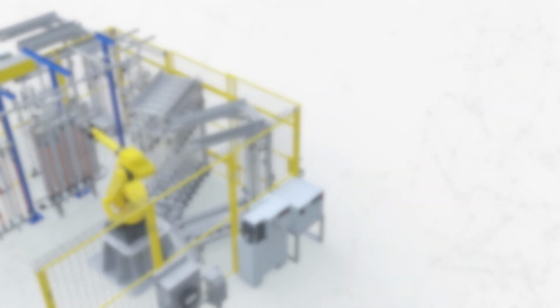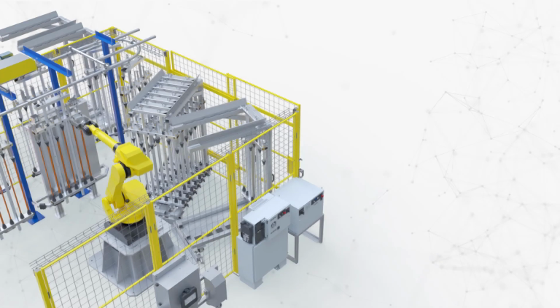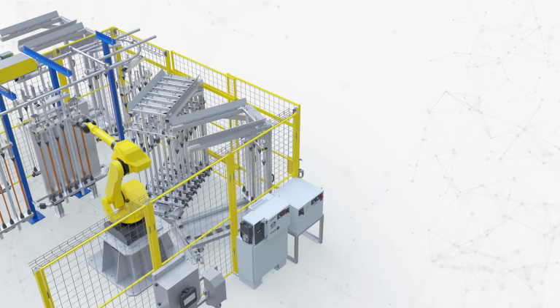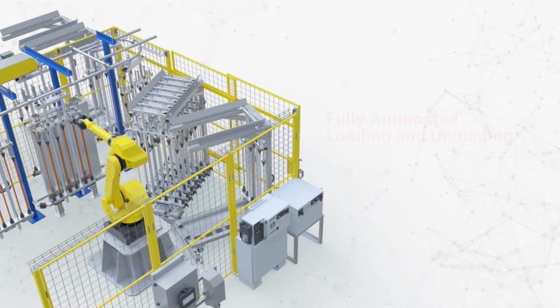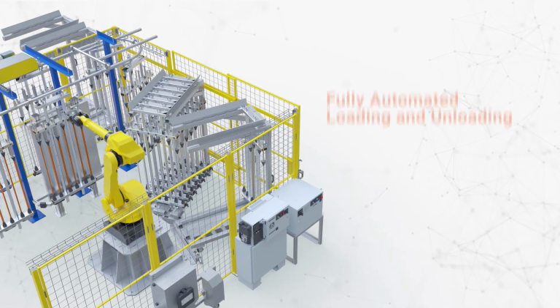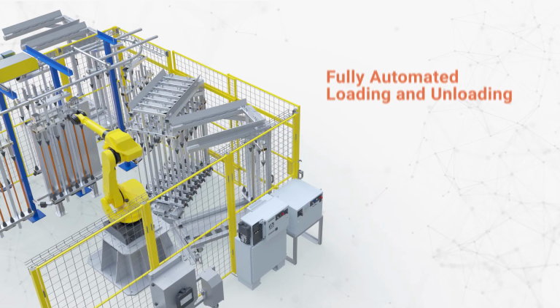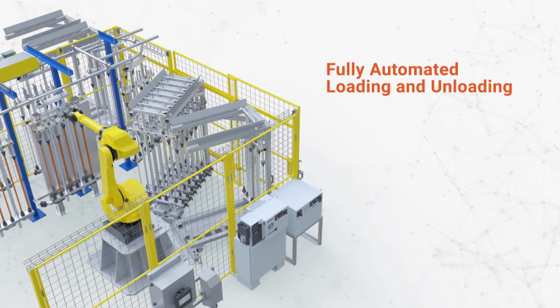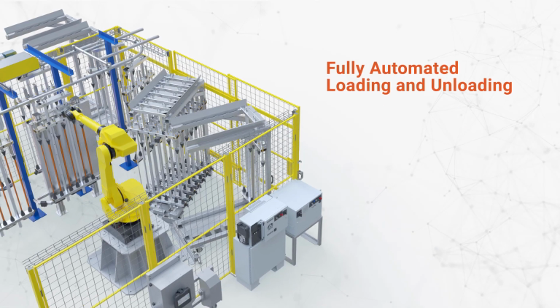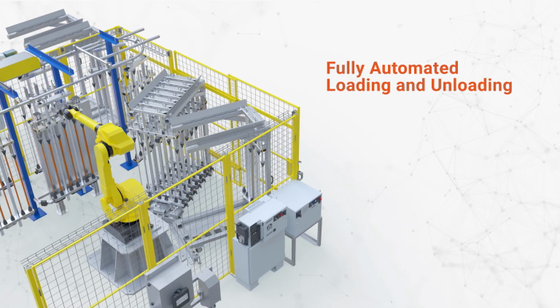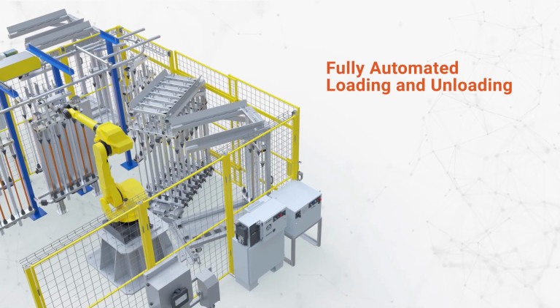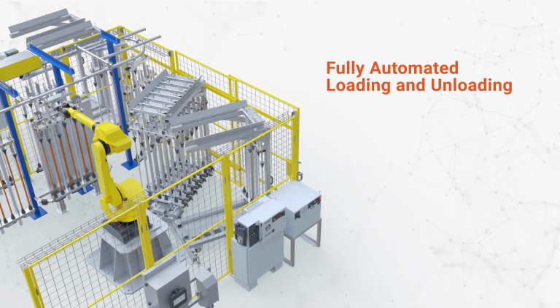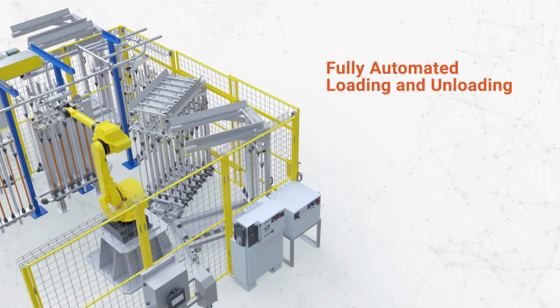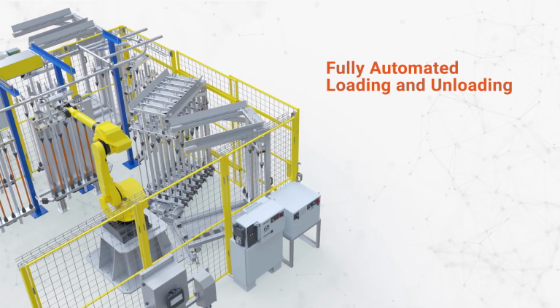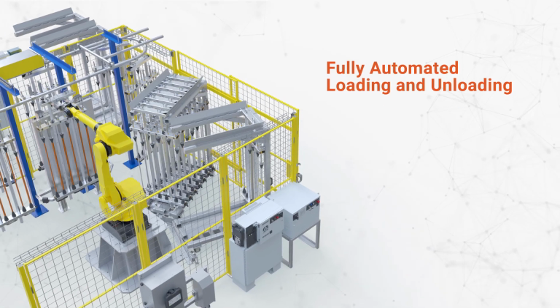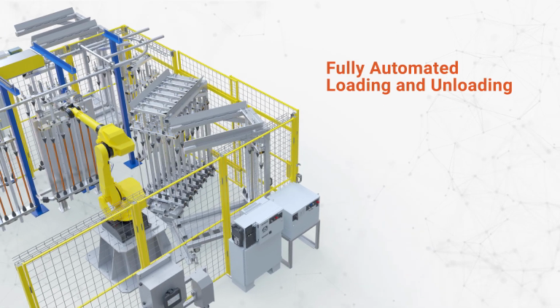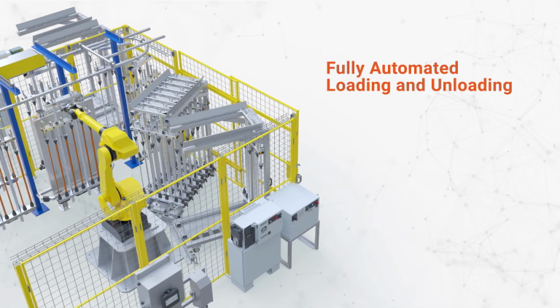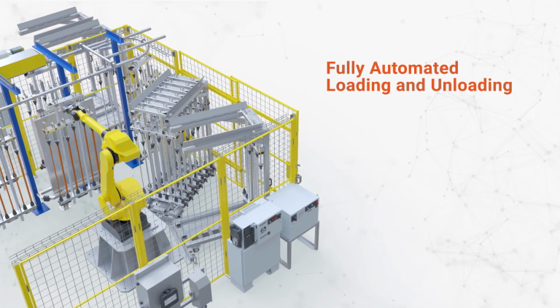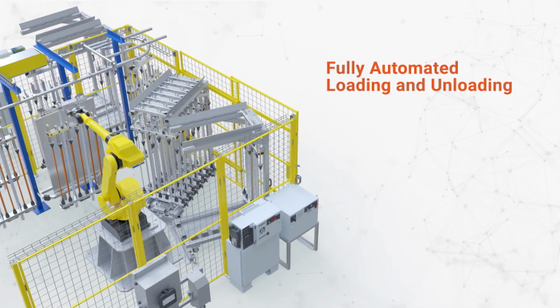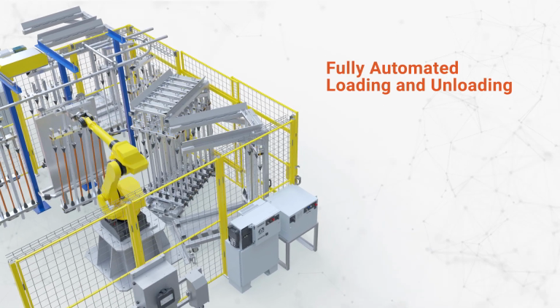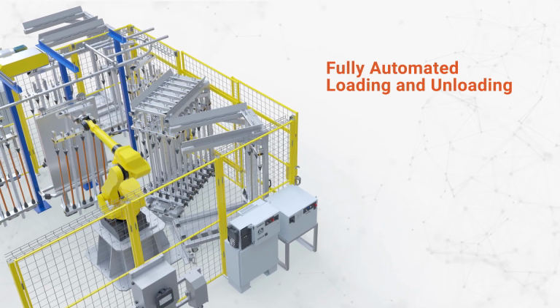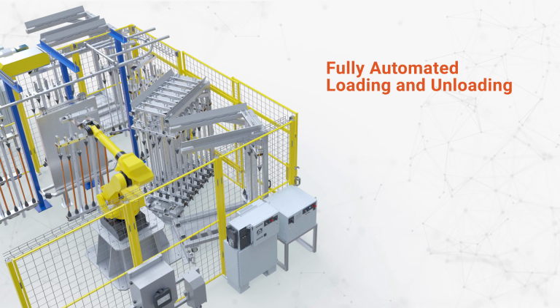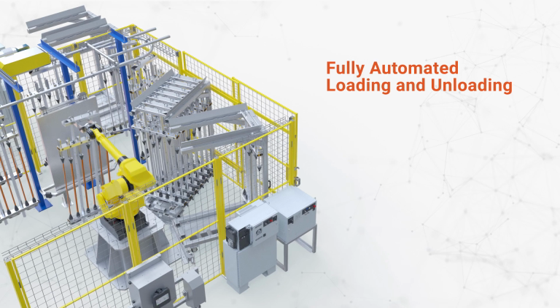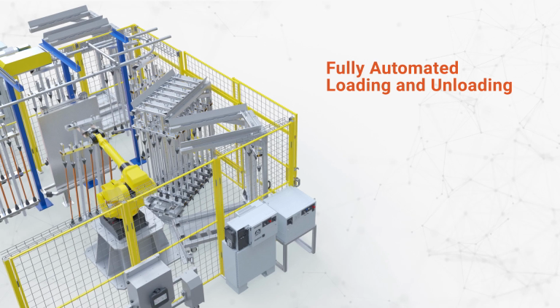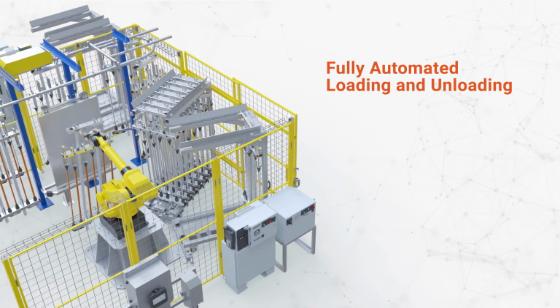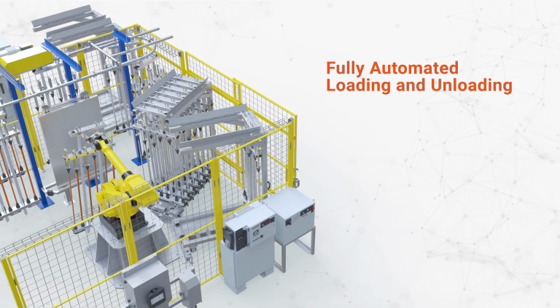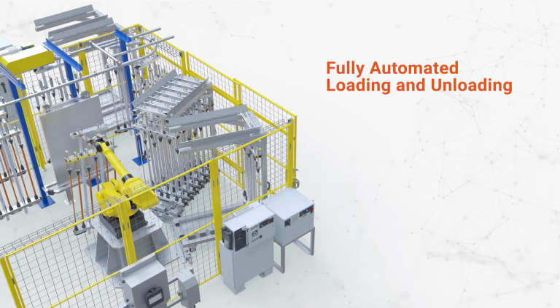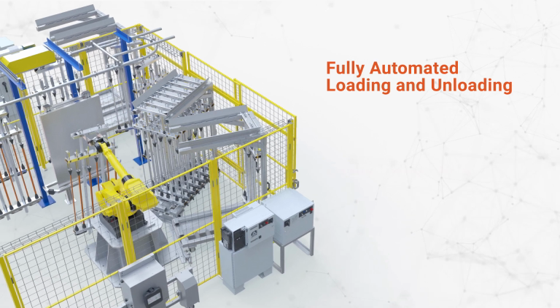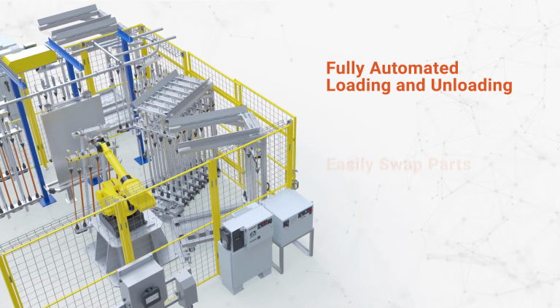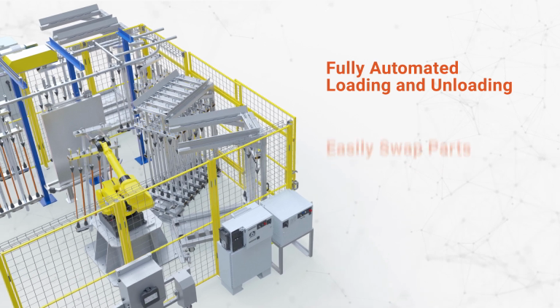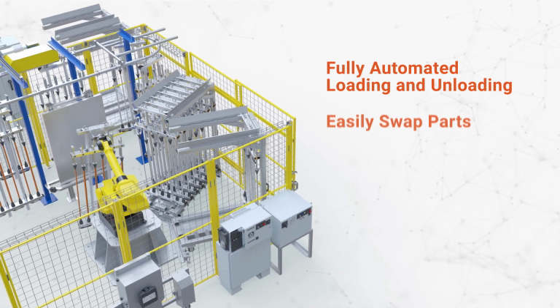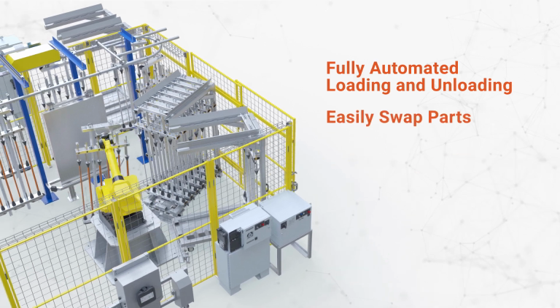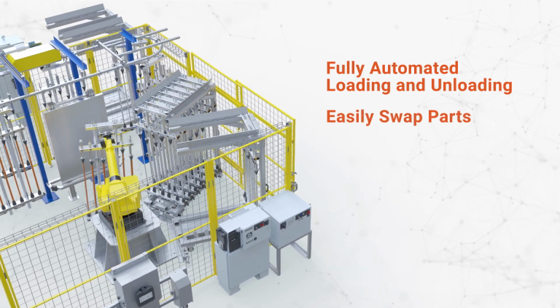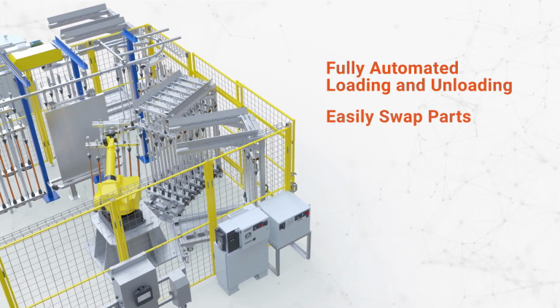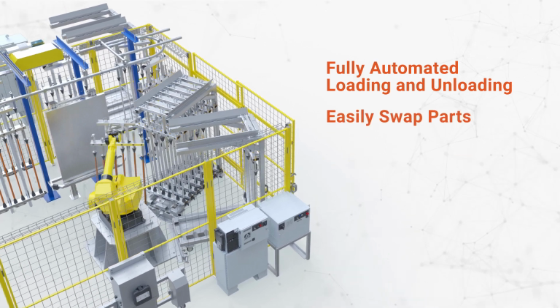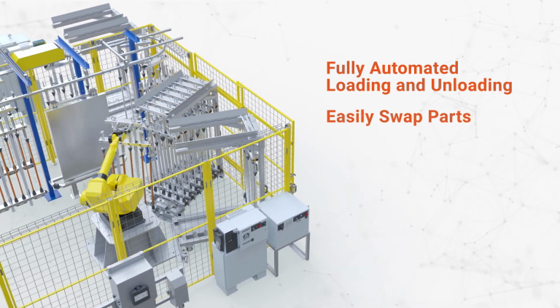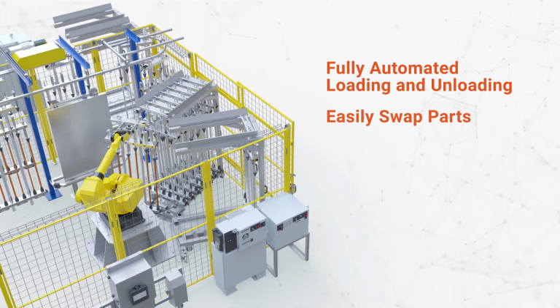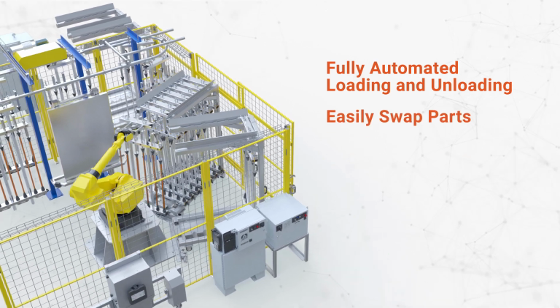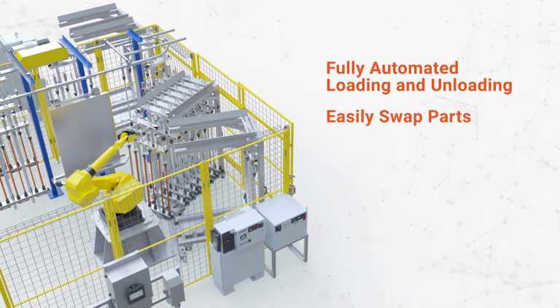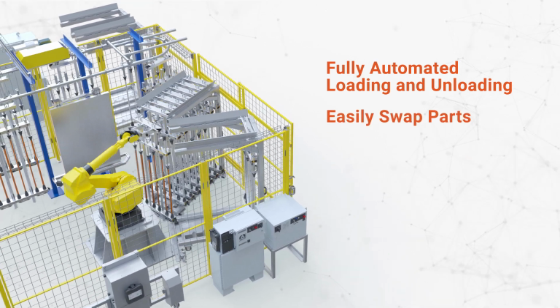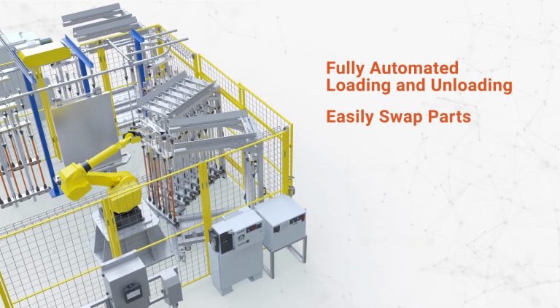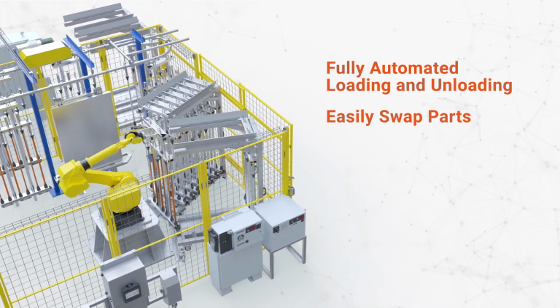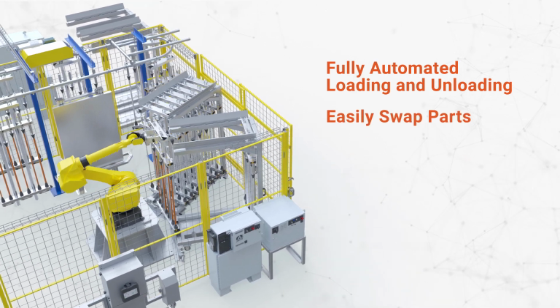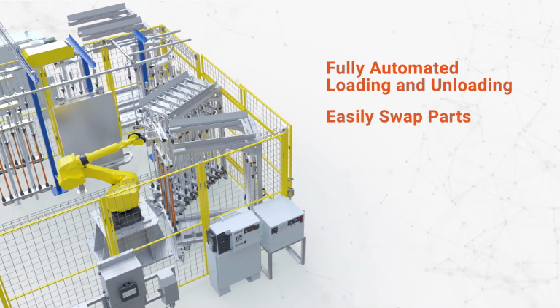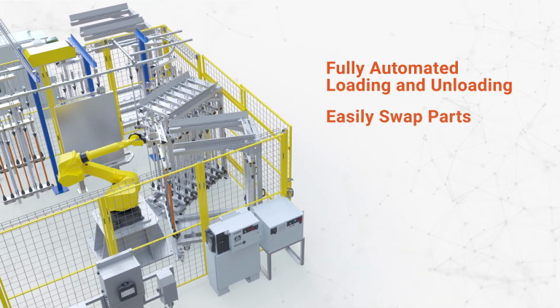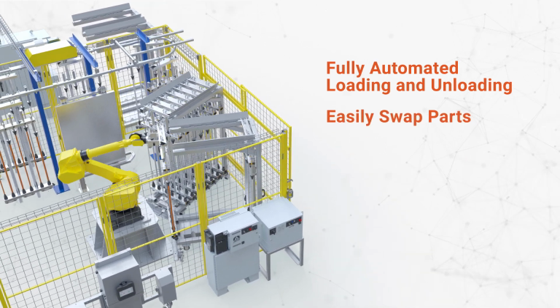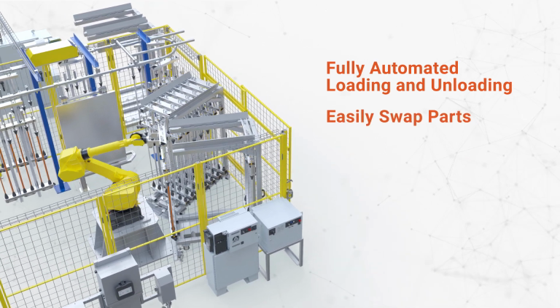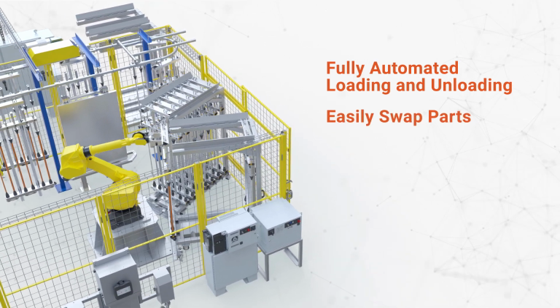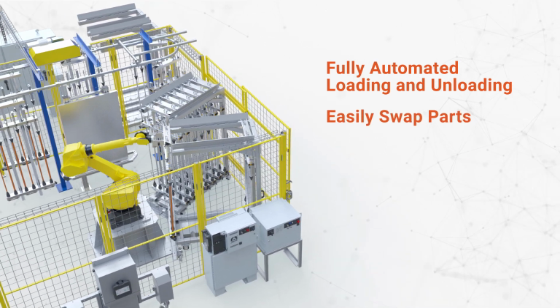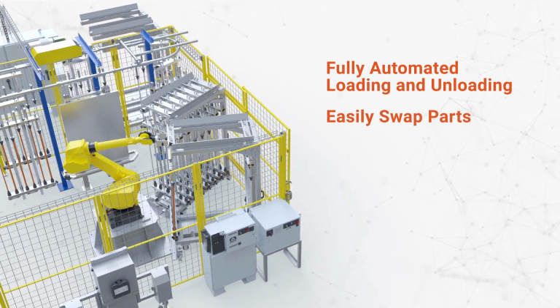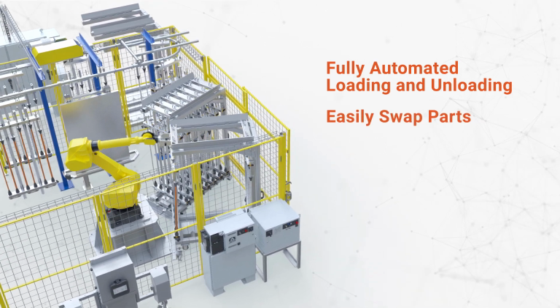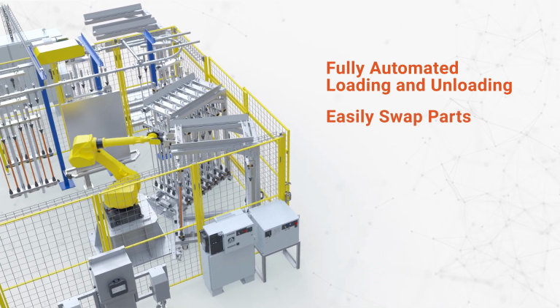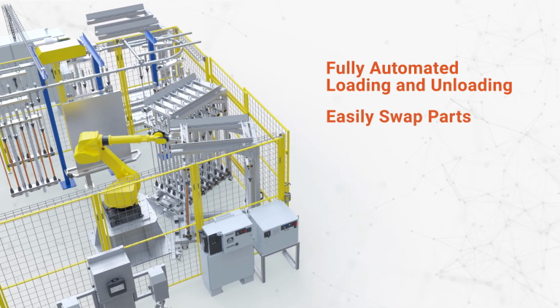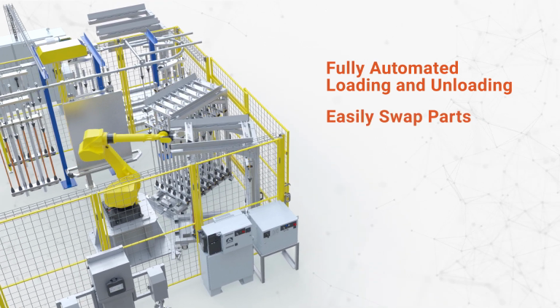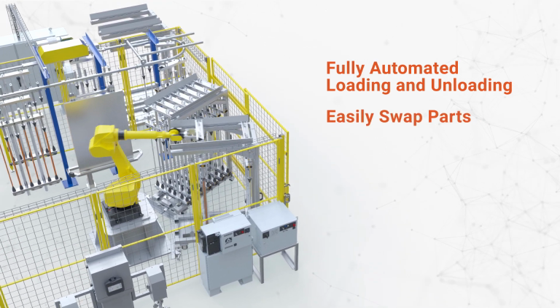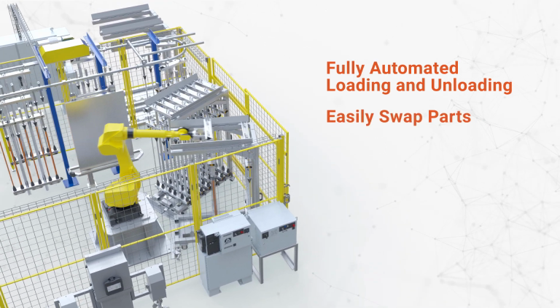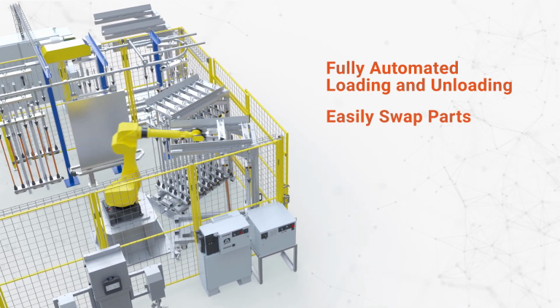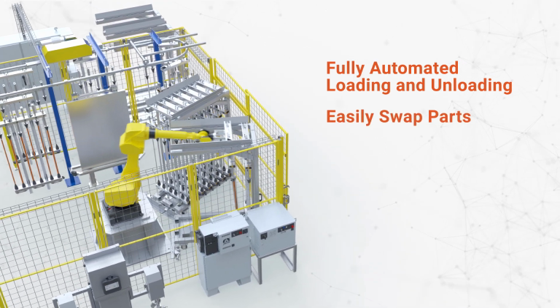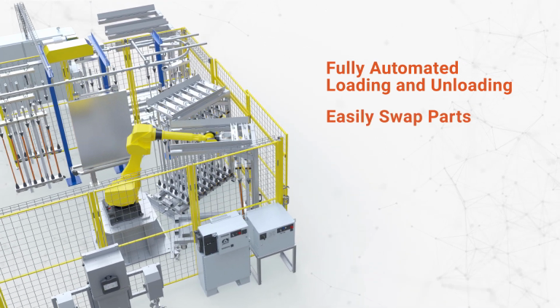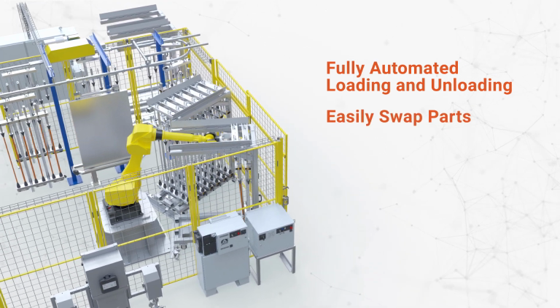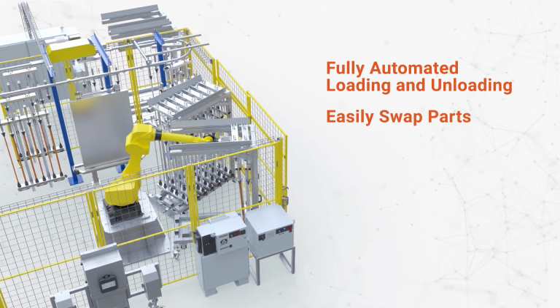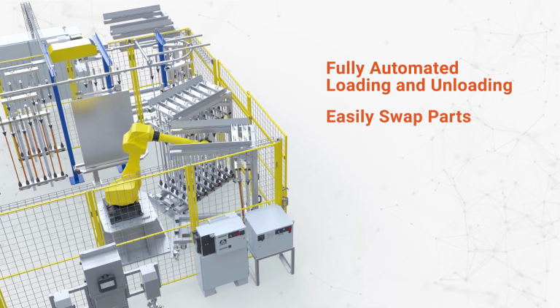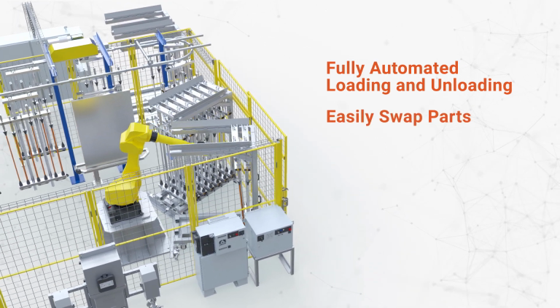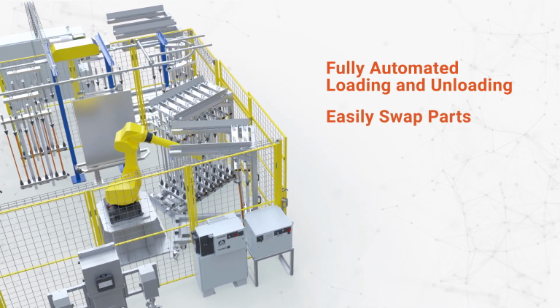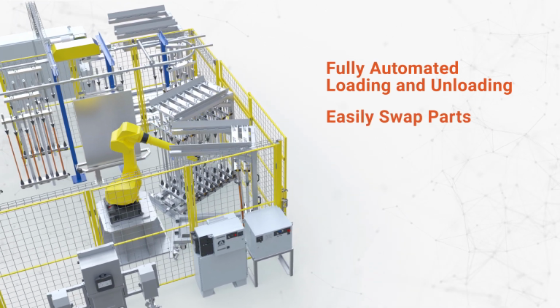Loading and unloading is fully automated, with a tending robot handling fixture racks that can be handled via mobile carts.